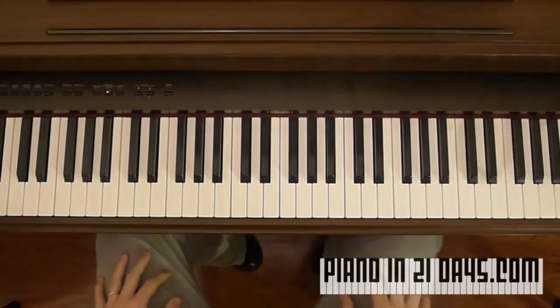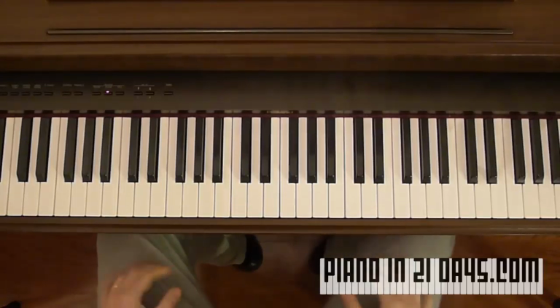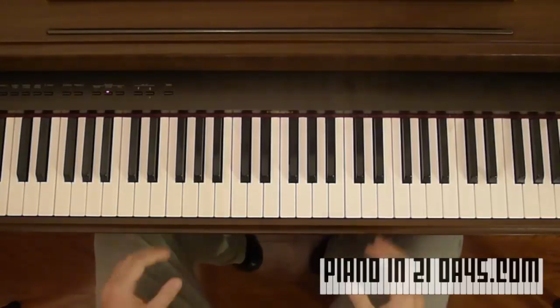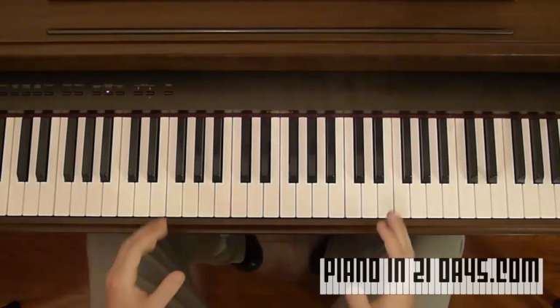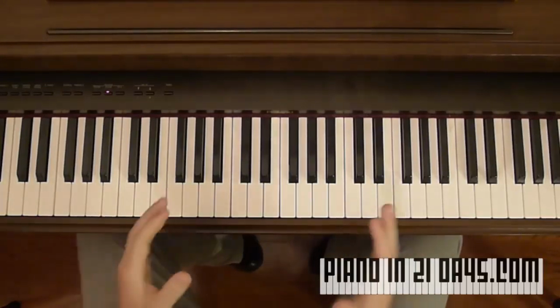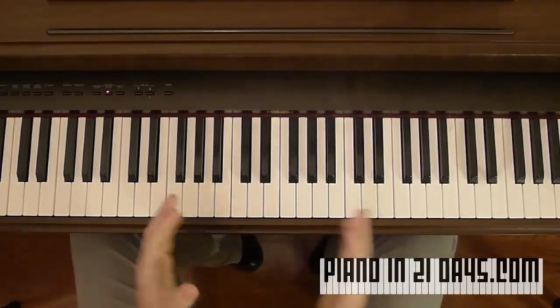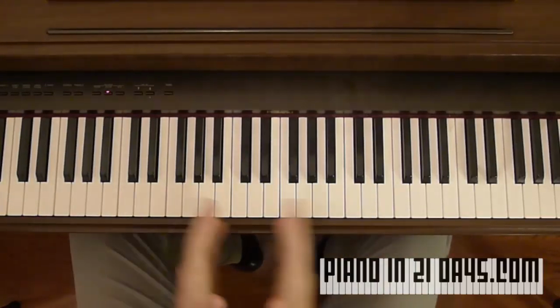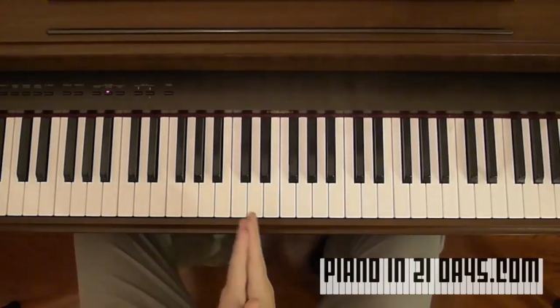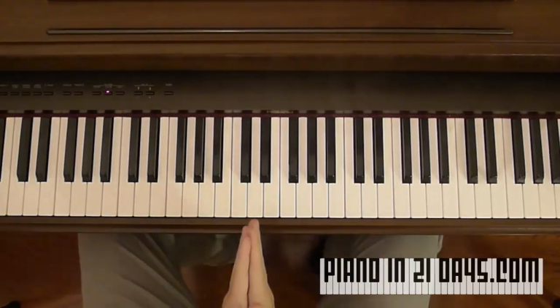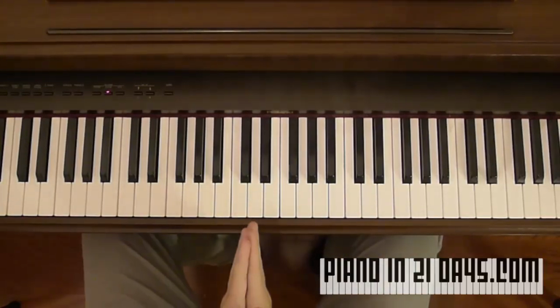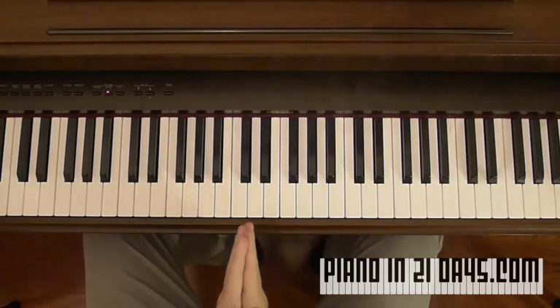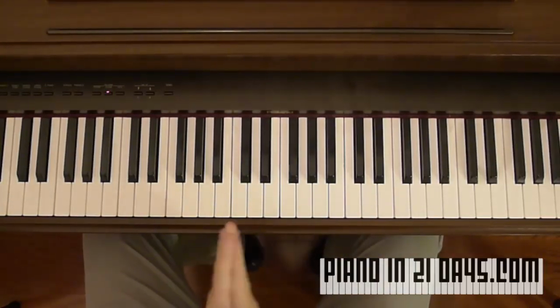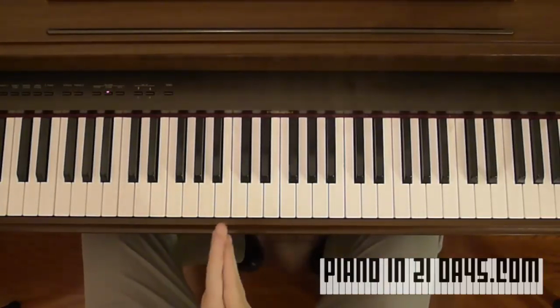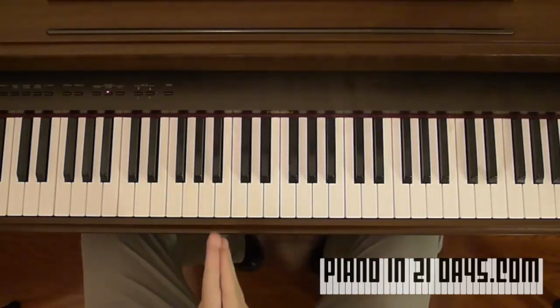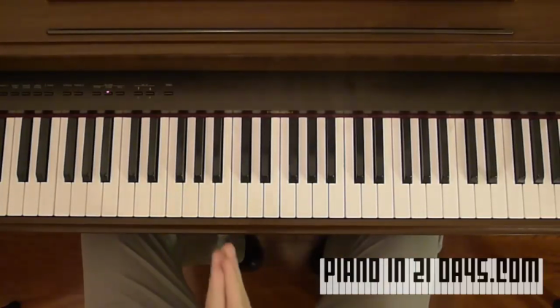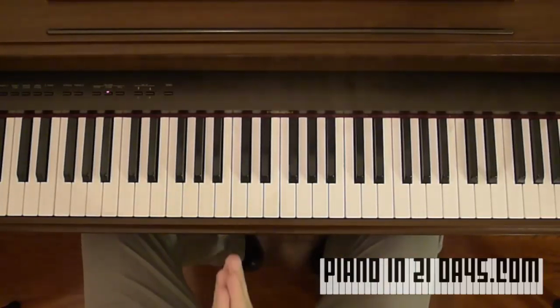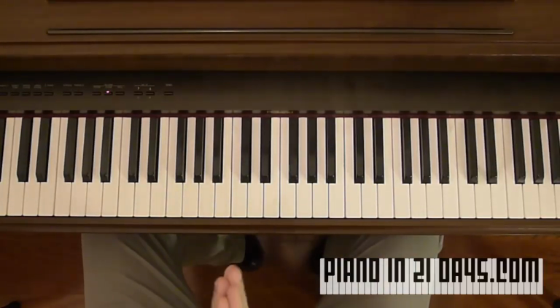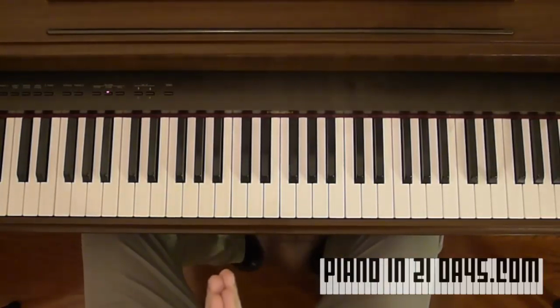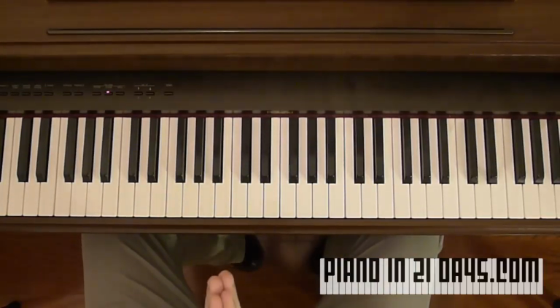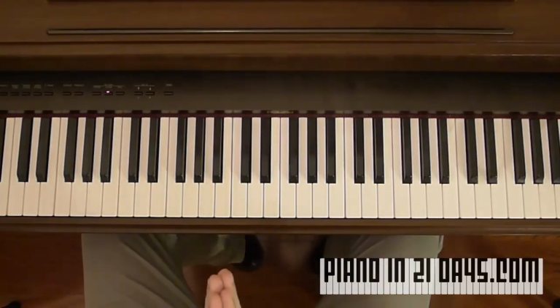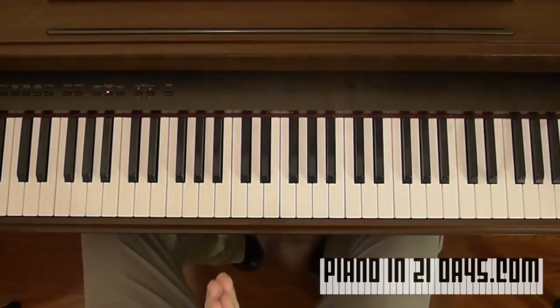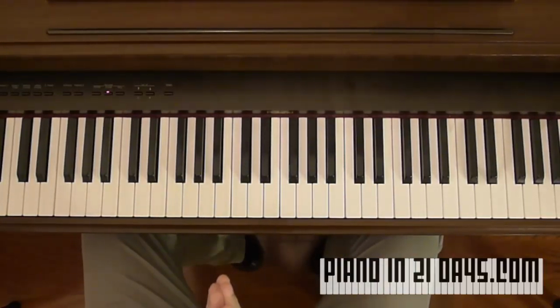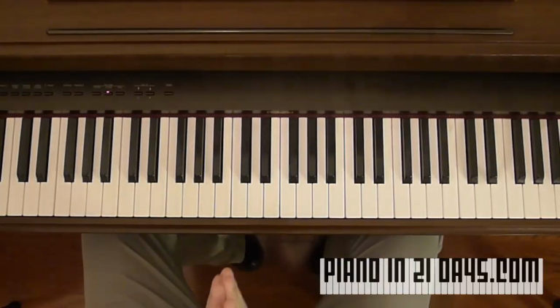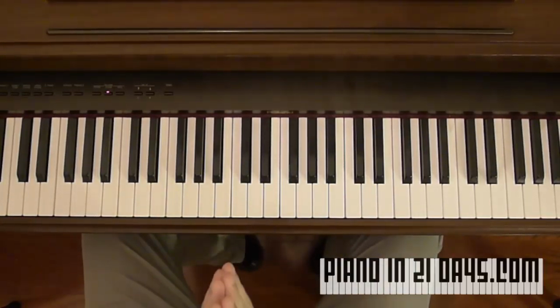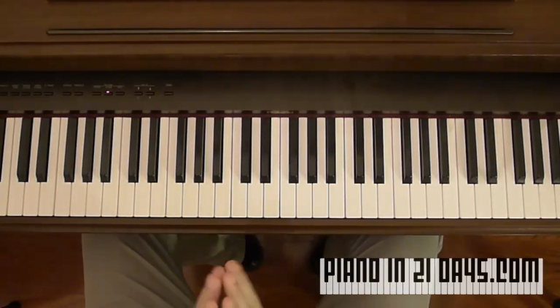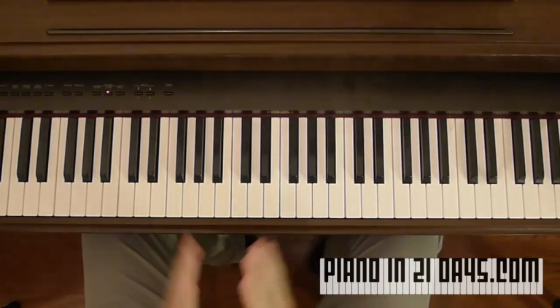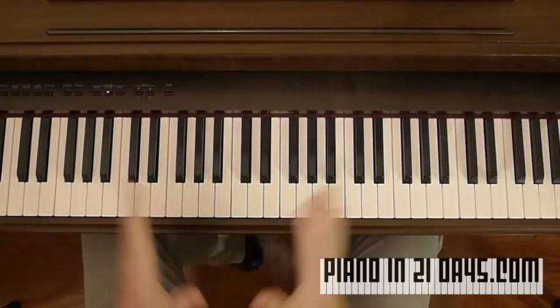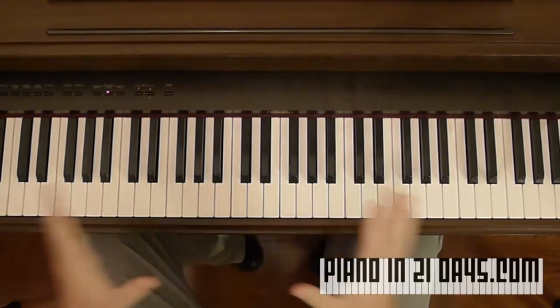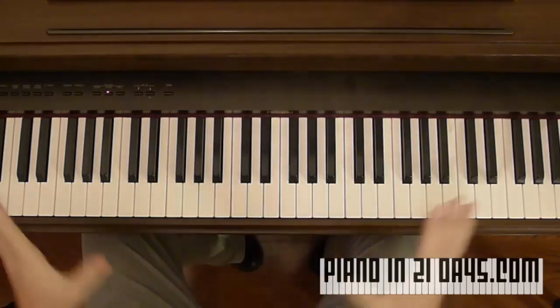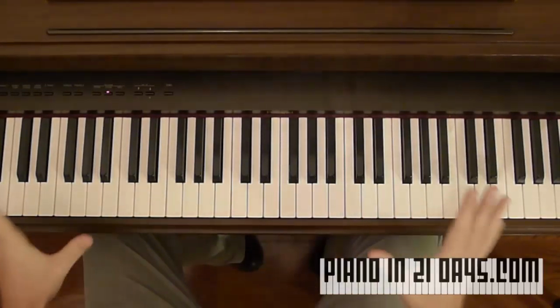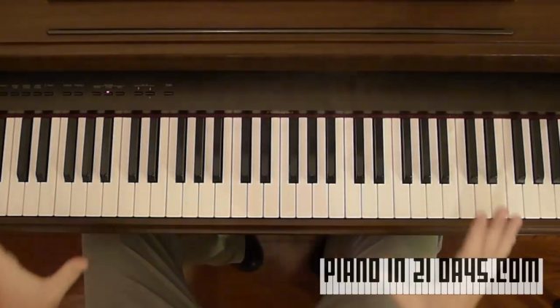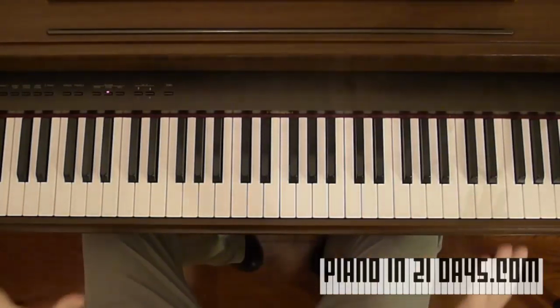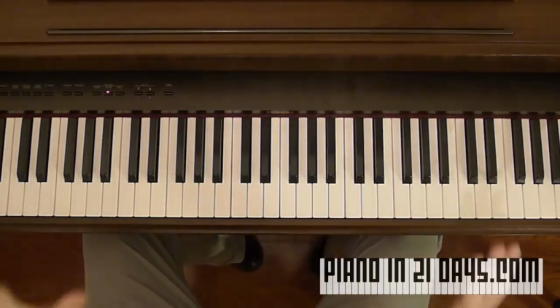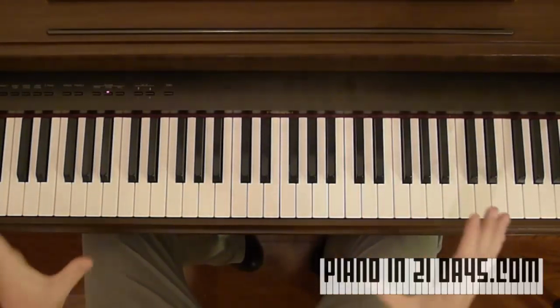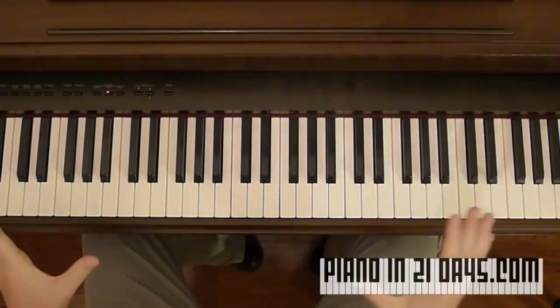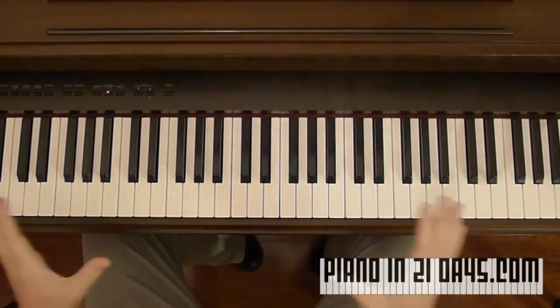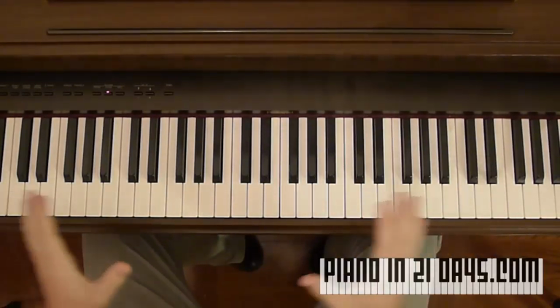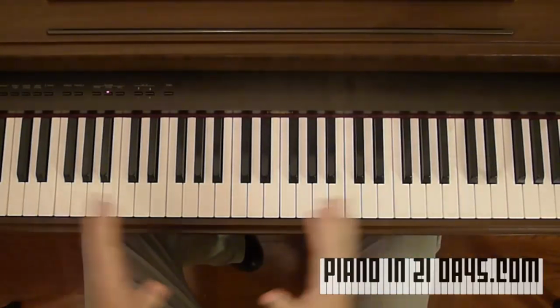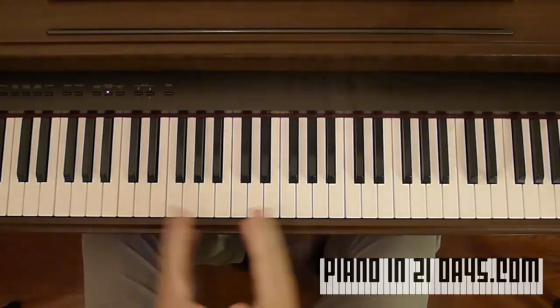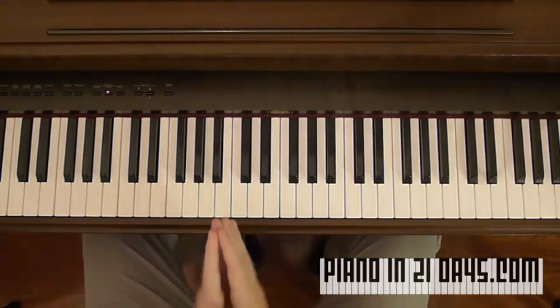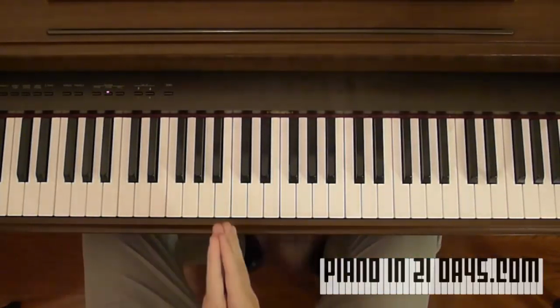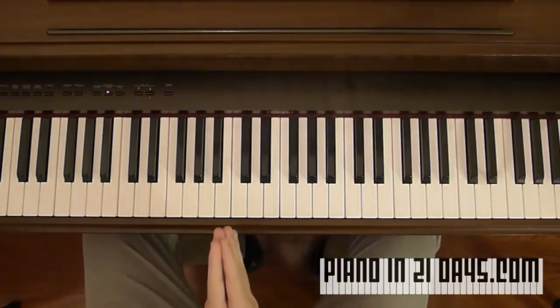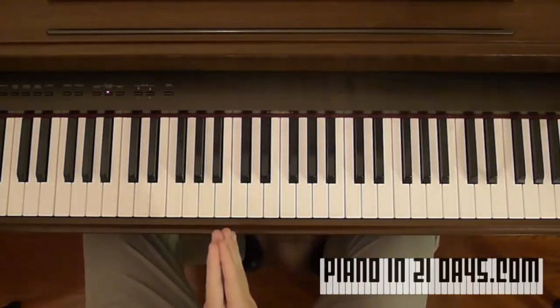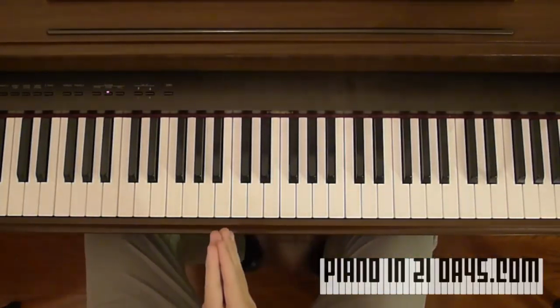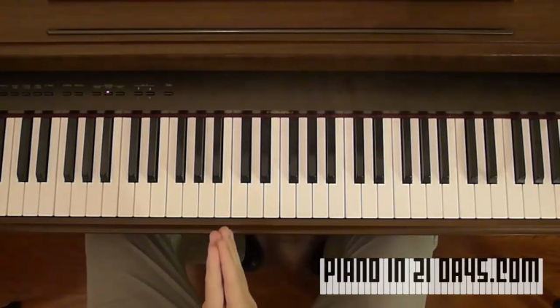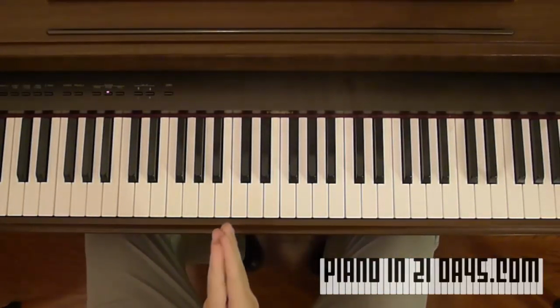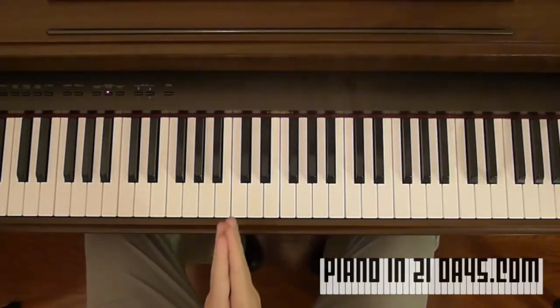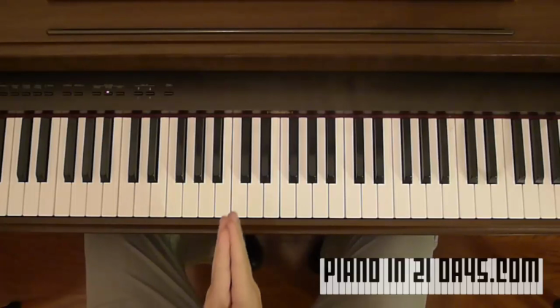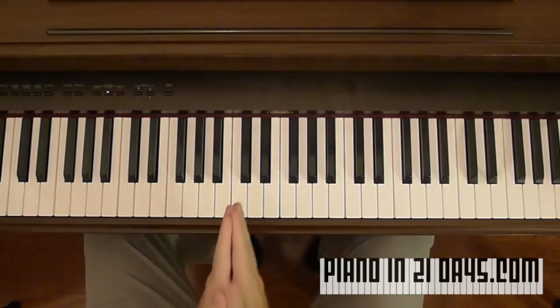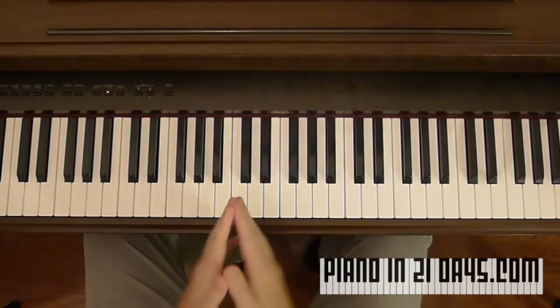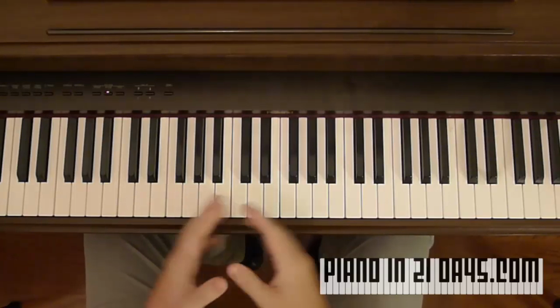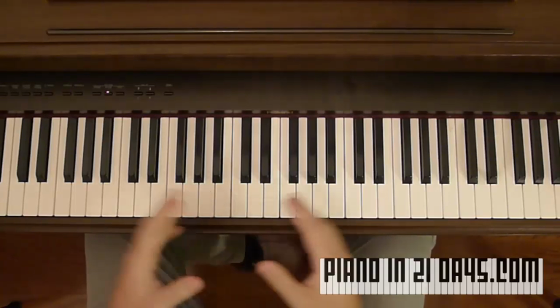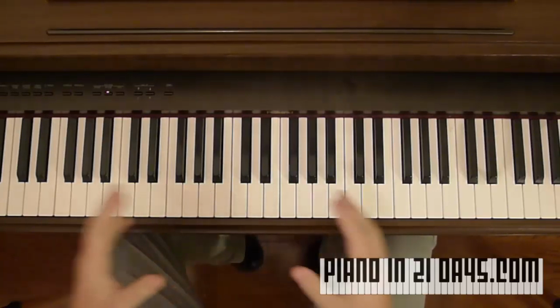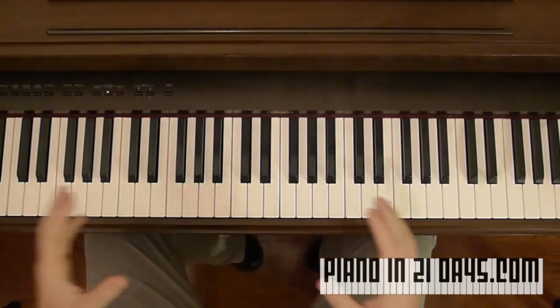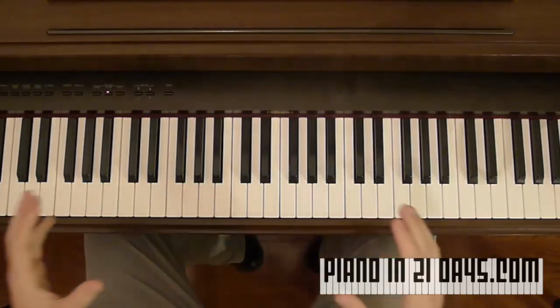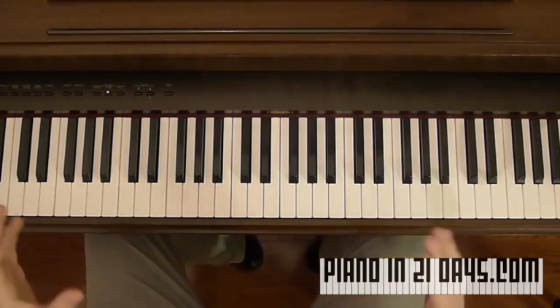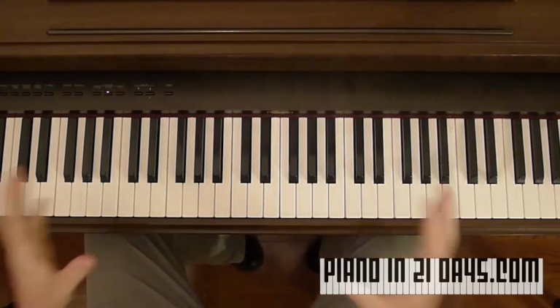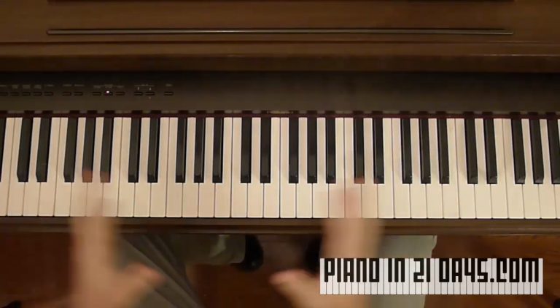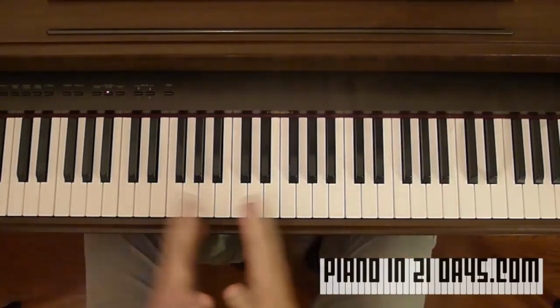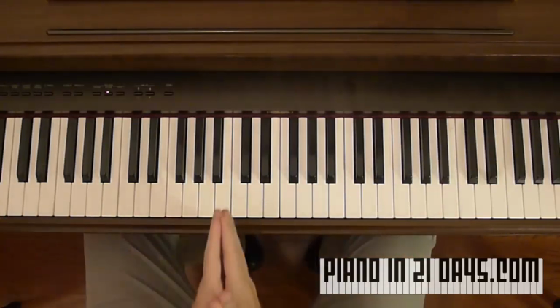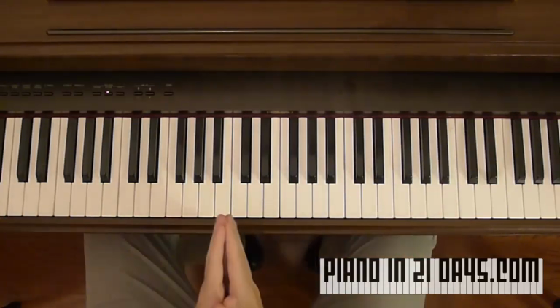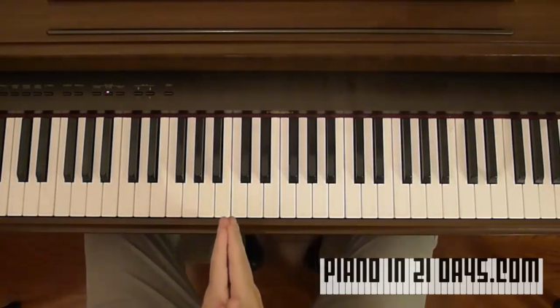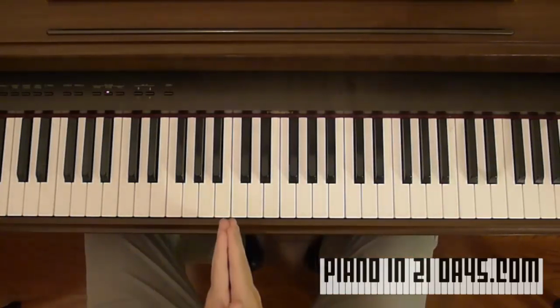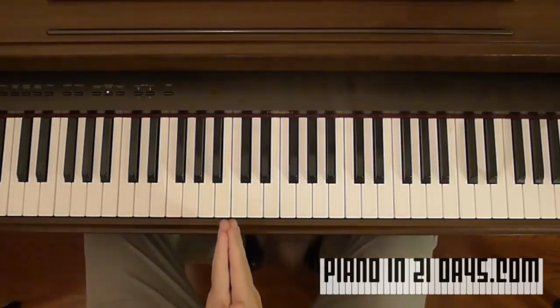Hey everyone, Jacques here and I'm going to show you how to play just about any song on the piano in just a few minutes.